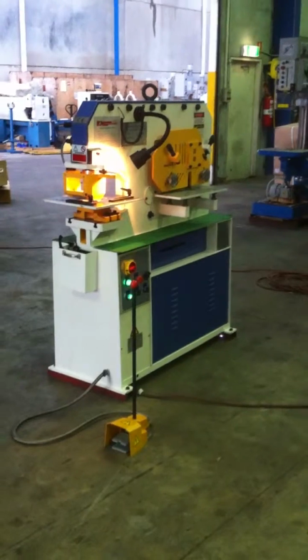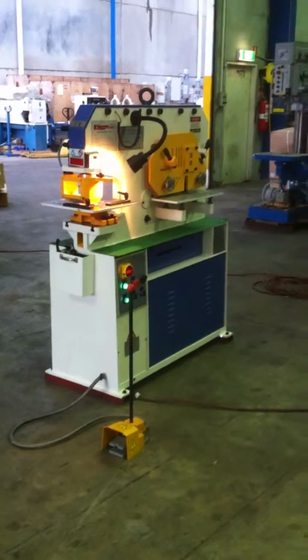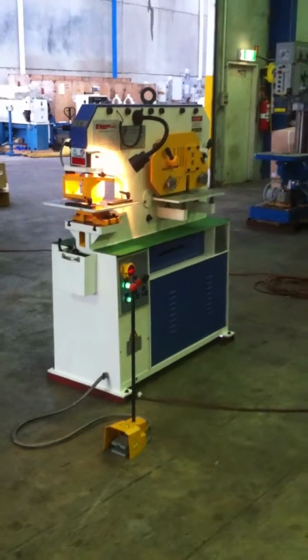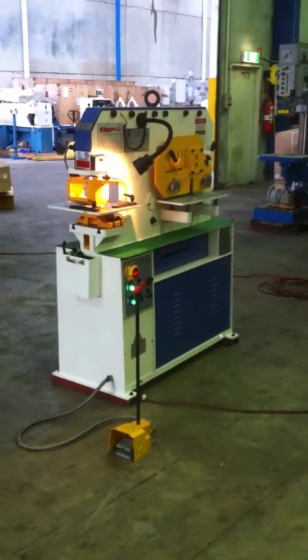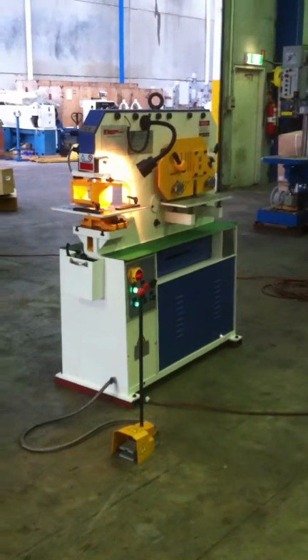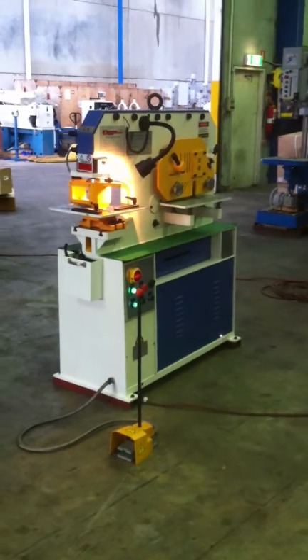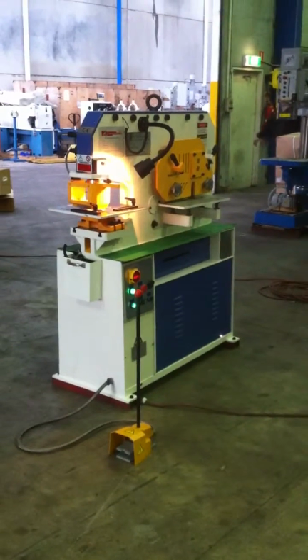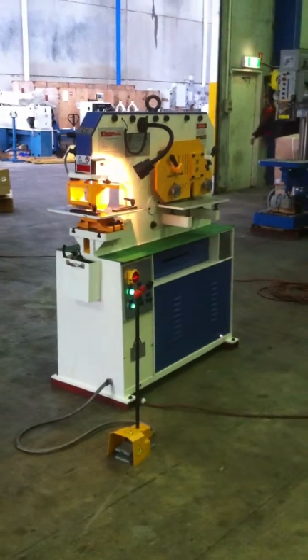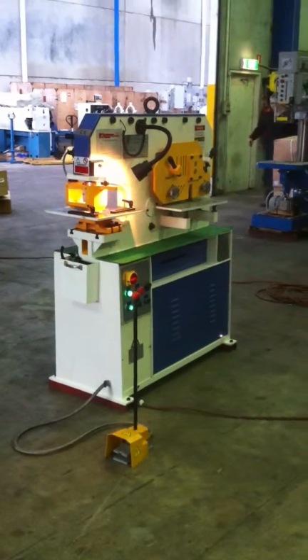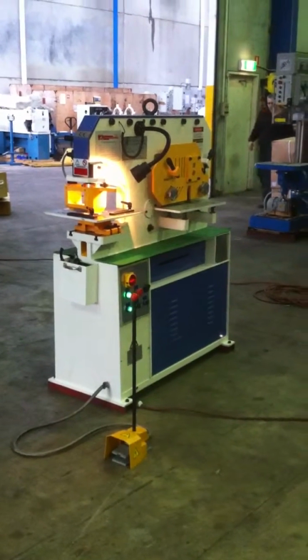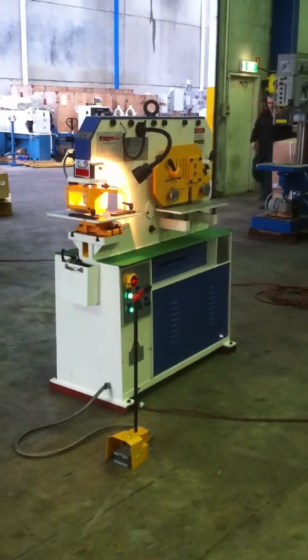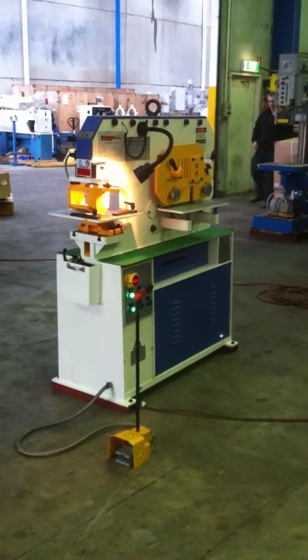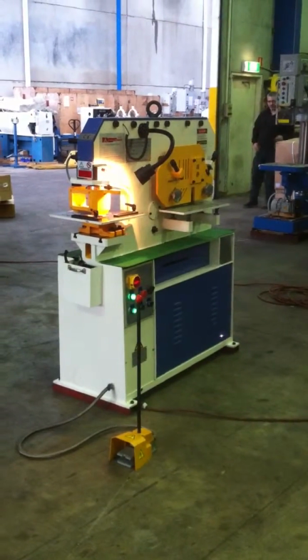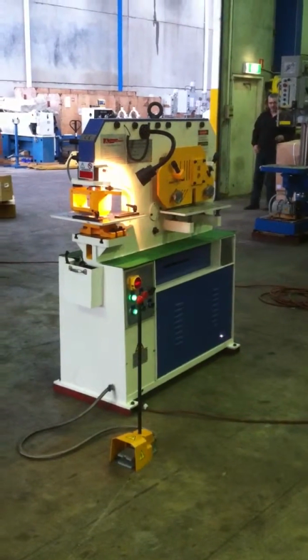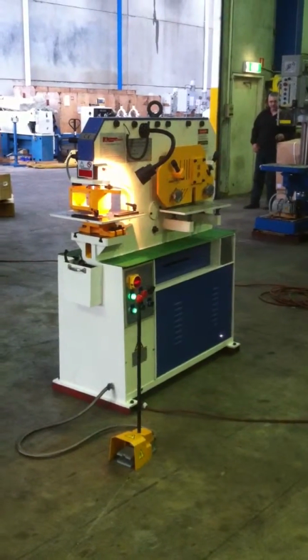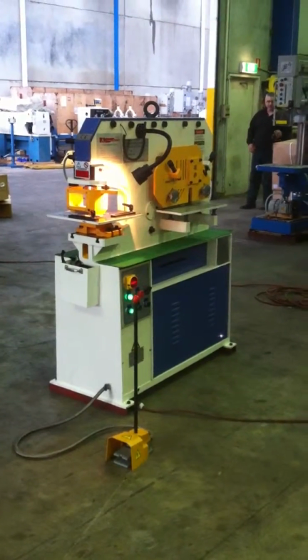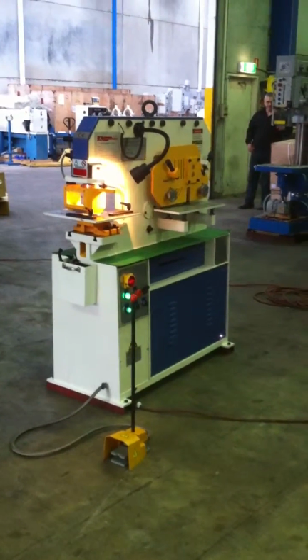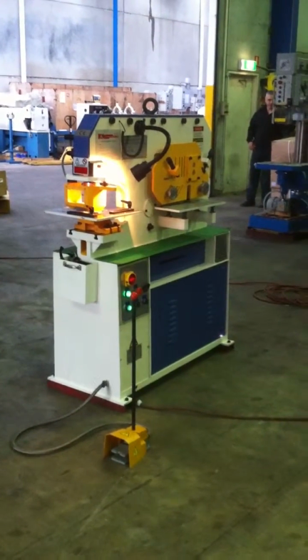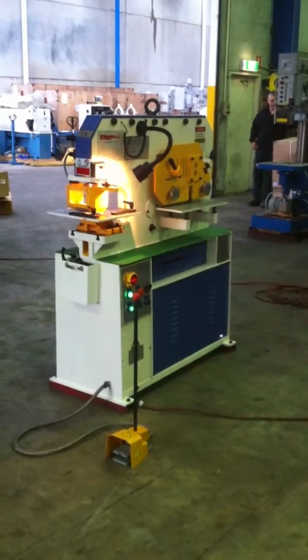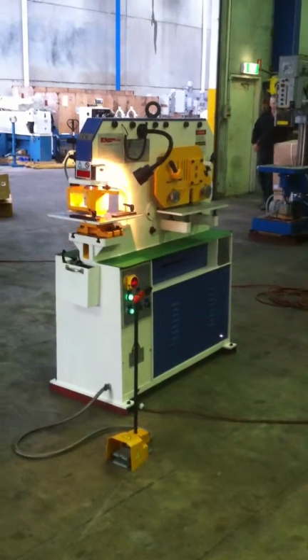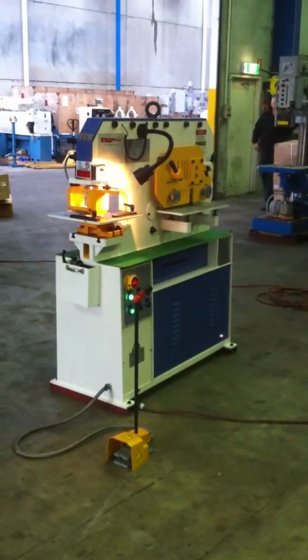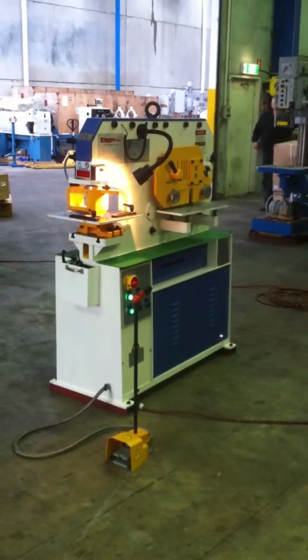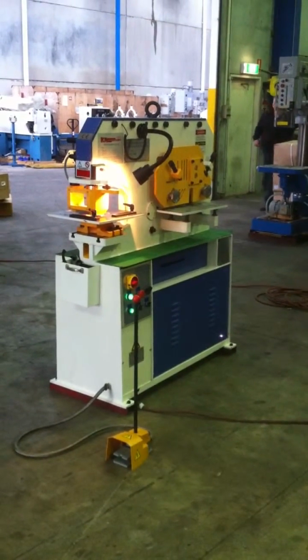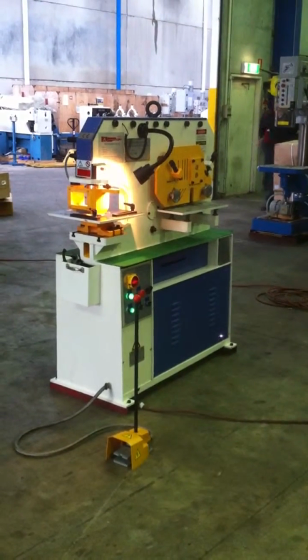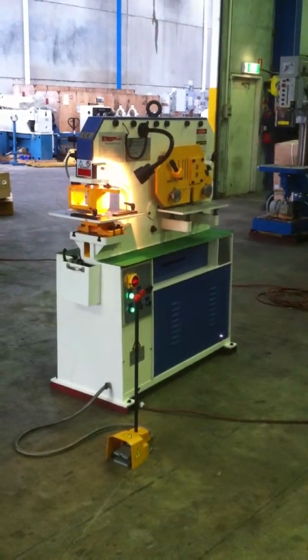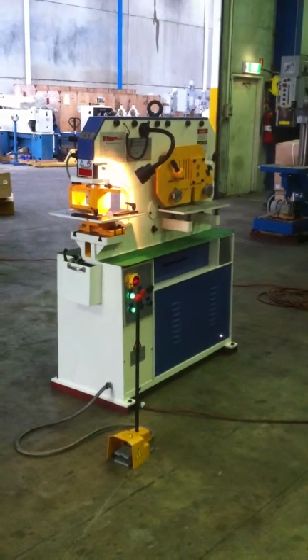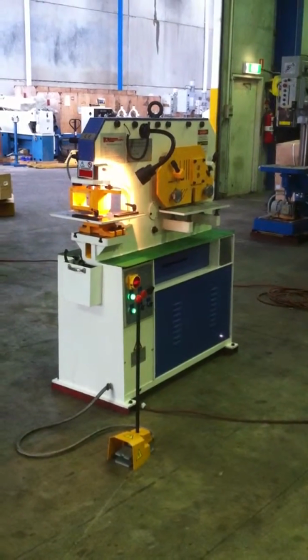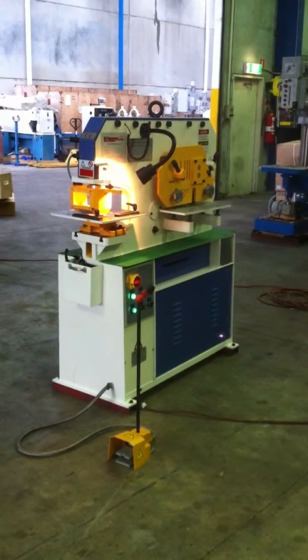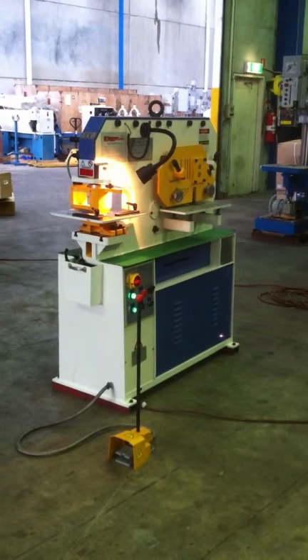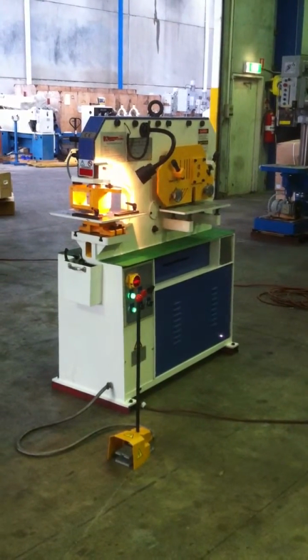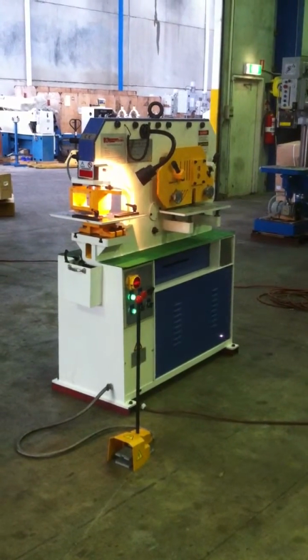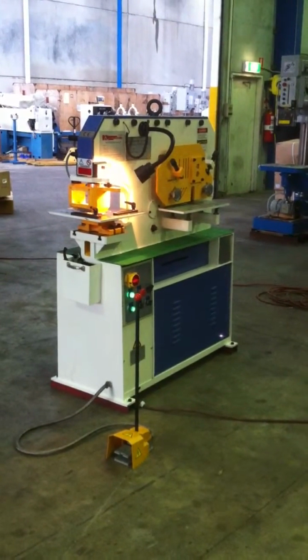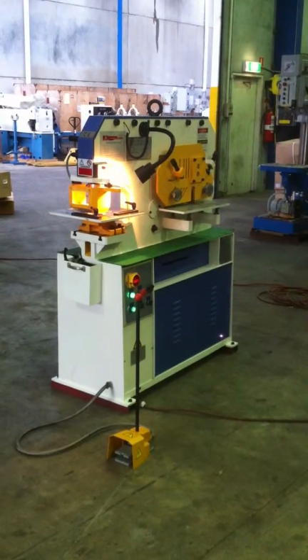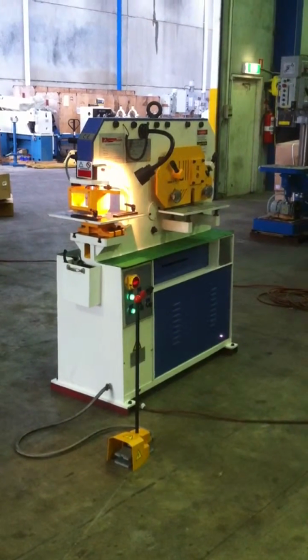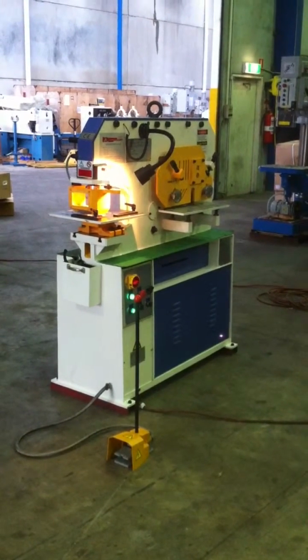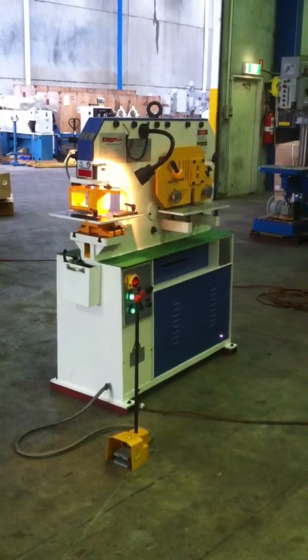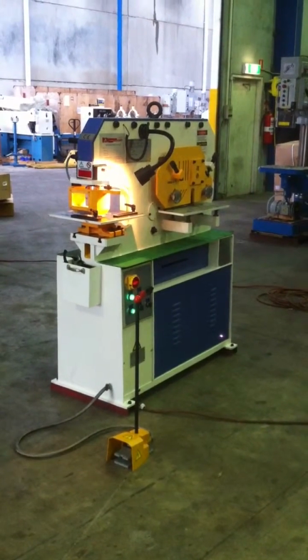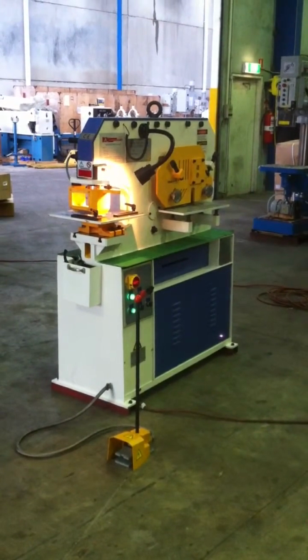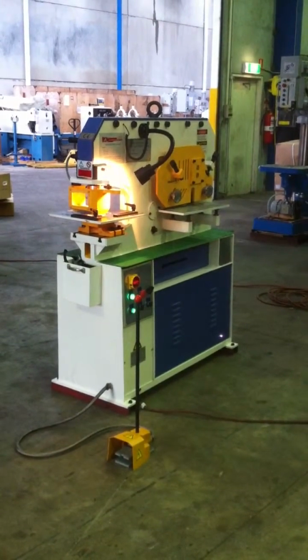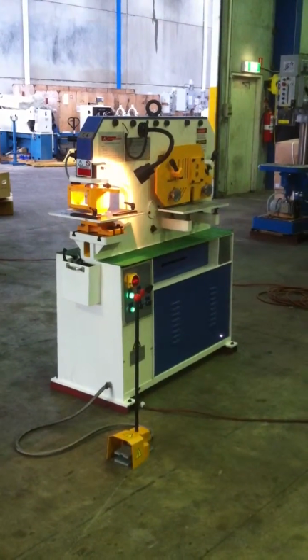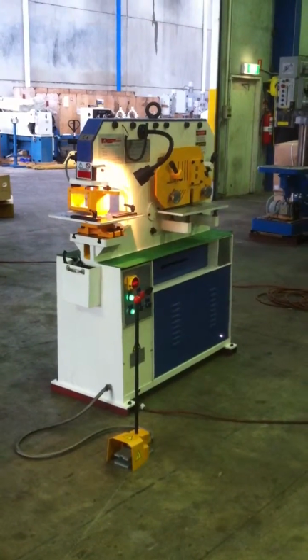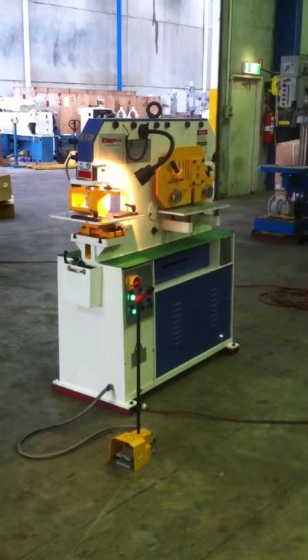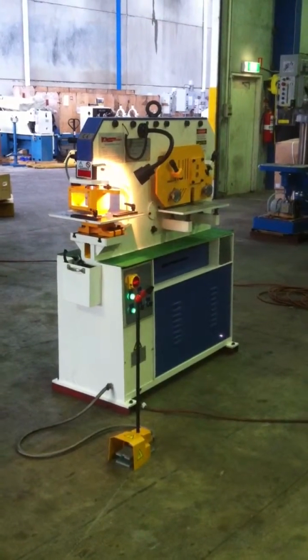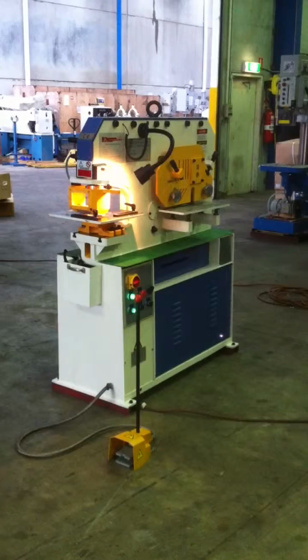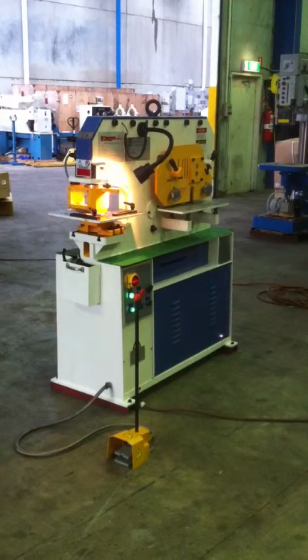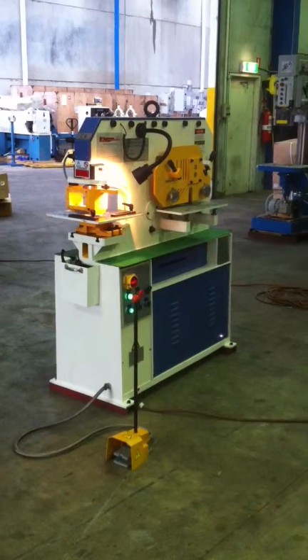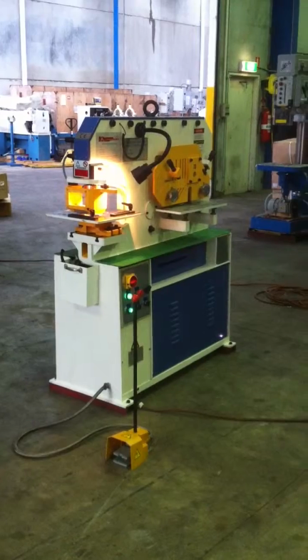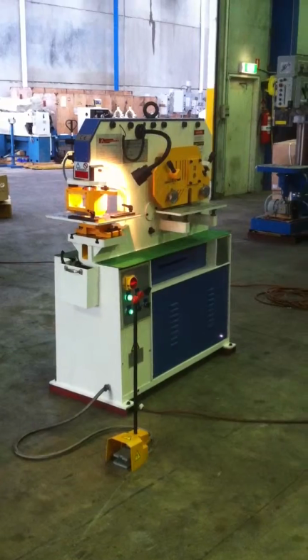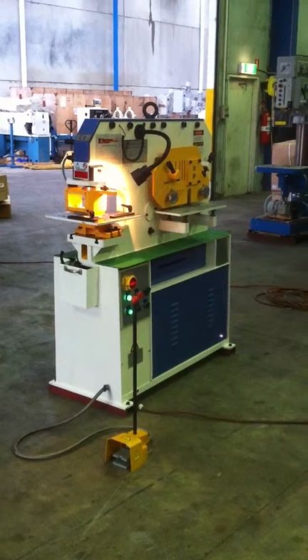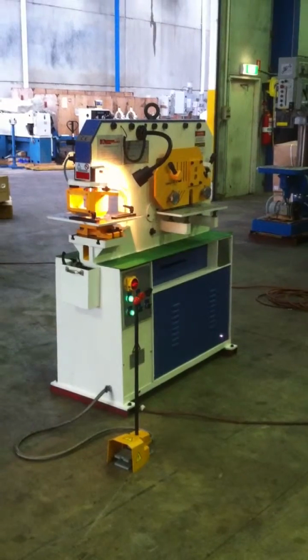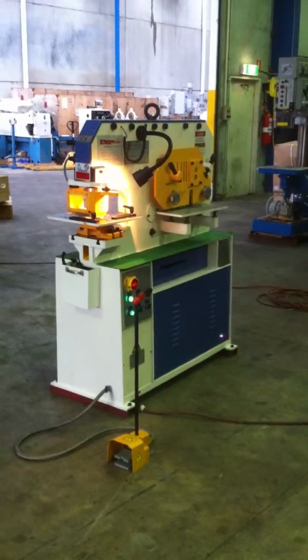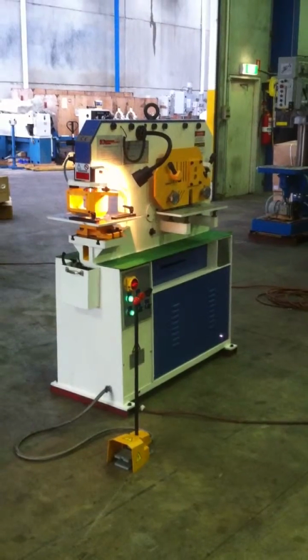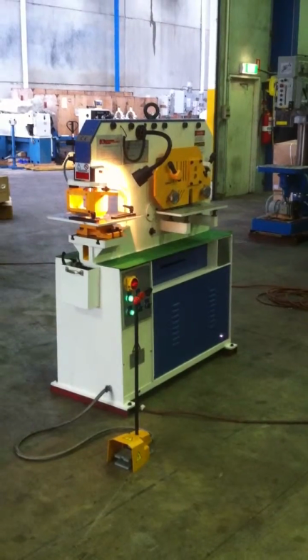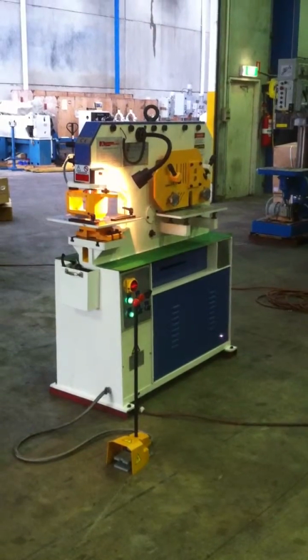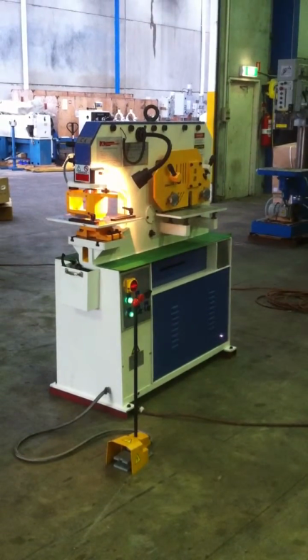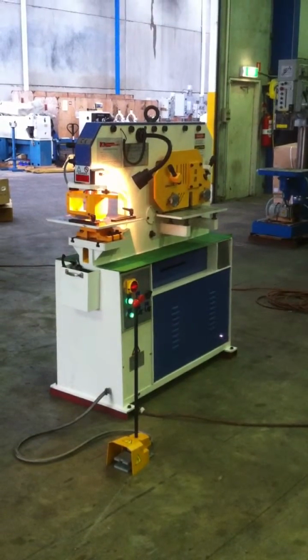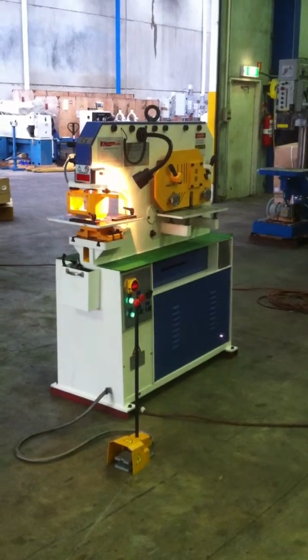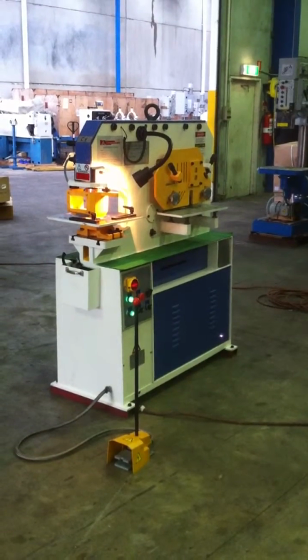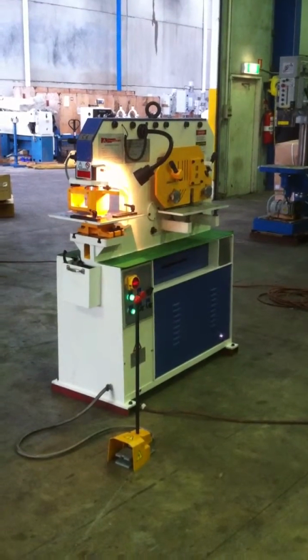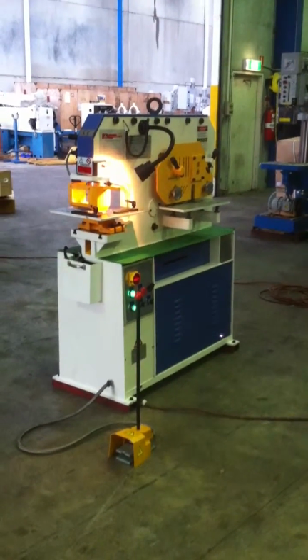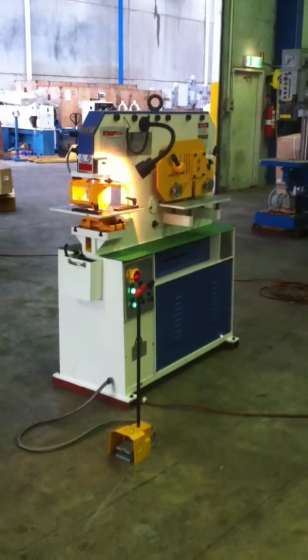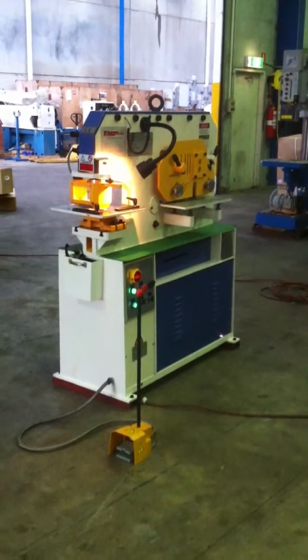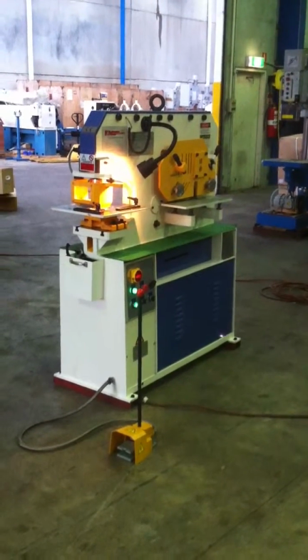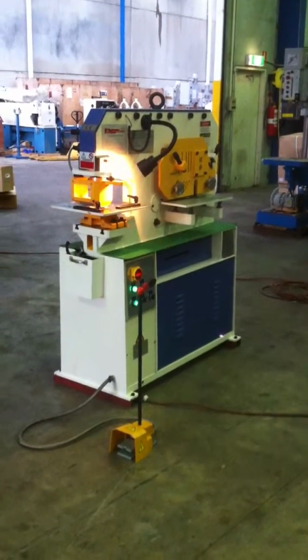Welcome to Wassep Plant Machinery. Today we're going to demonstrate our new hydraulic PS50 single cylinder hydraulic punch and shear.